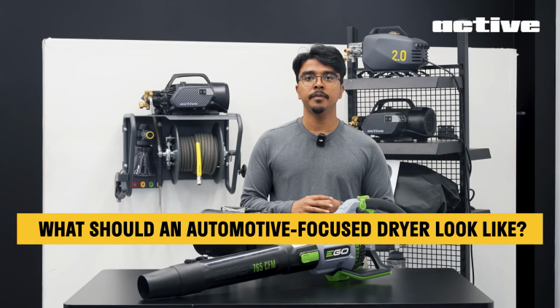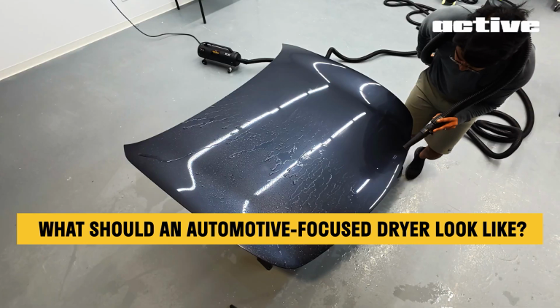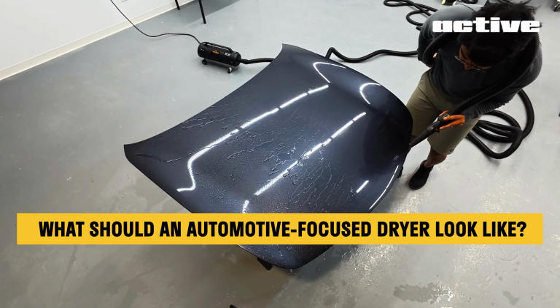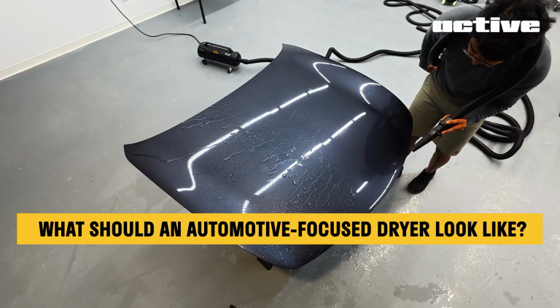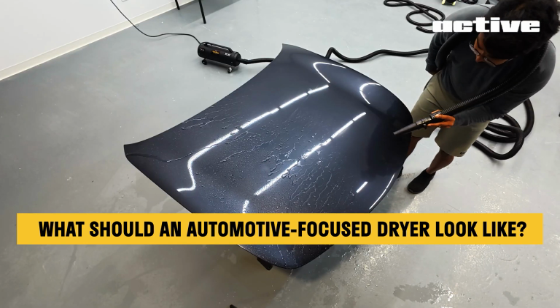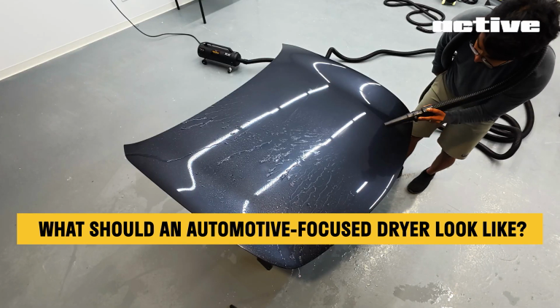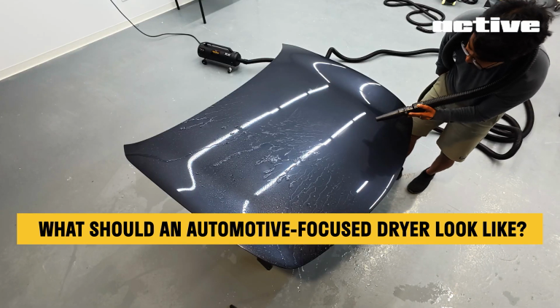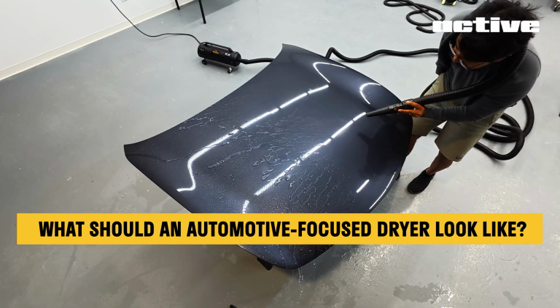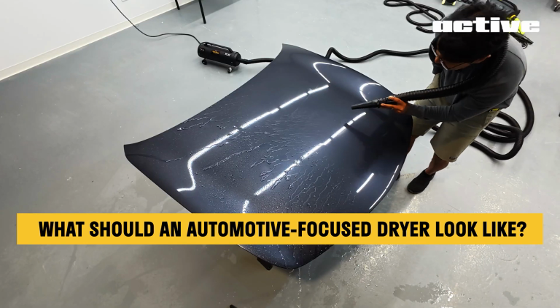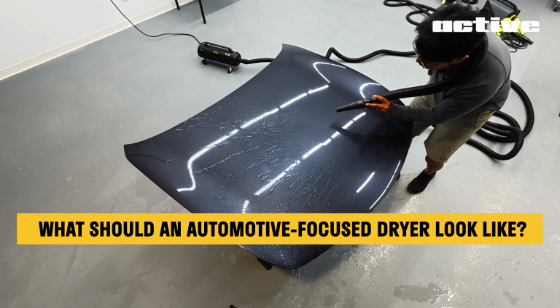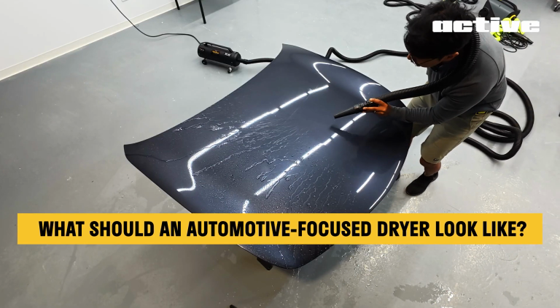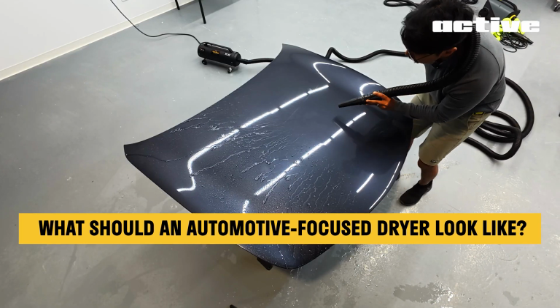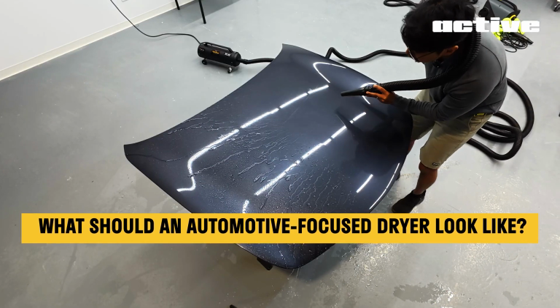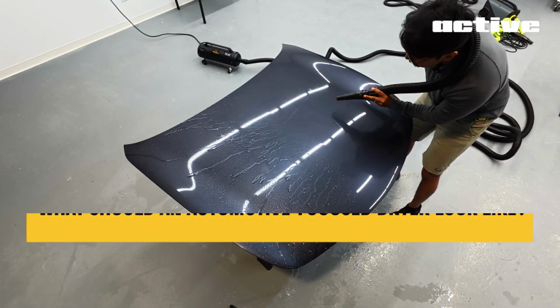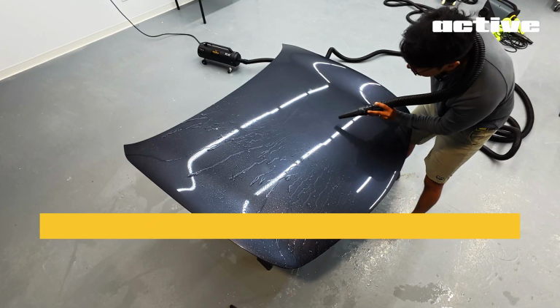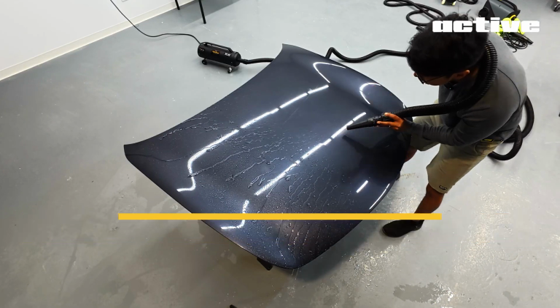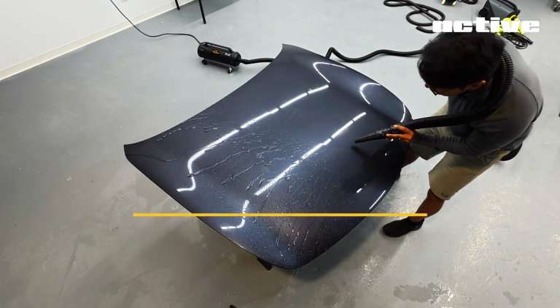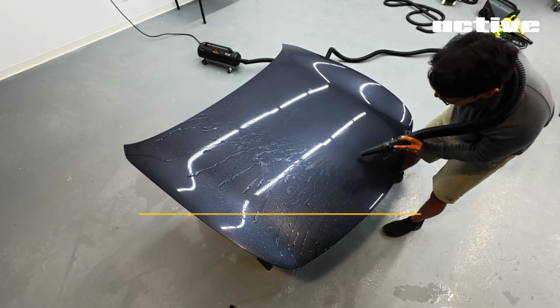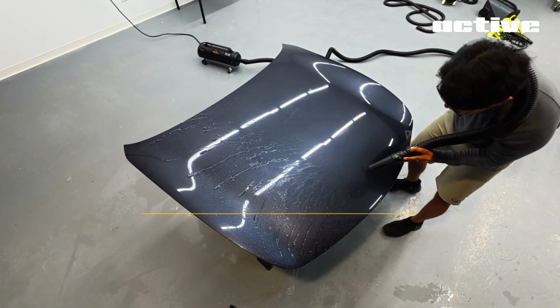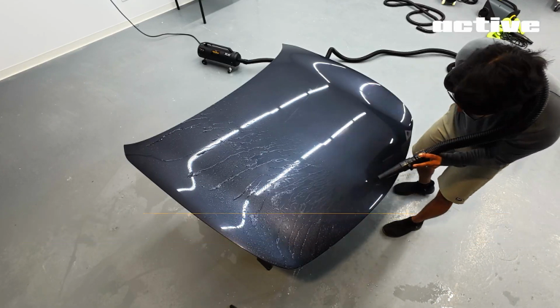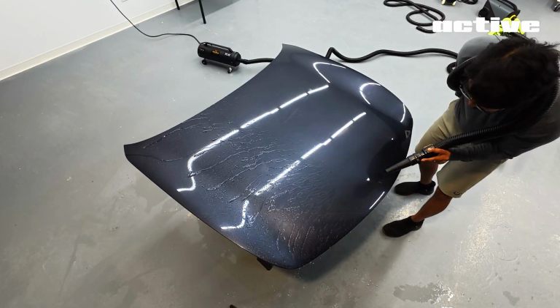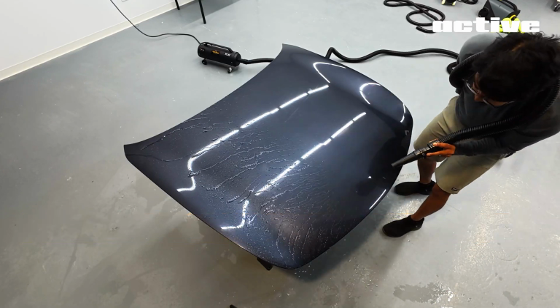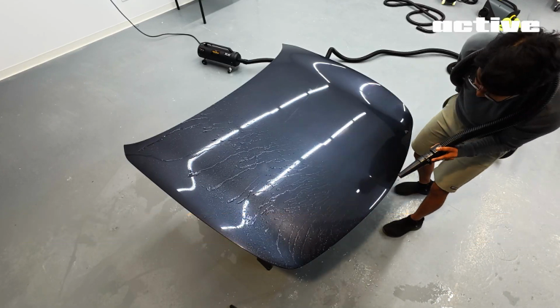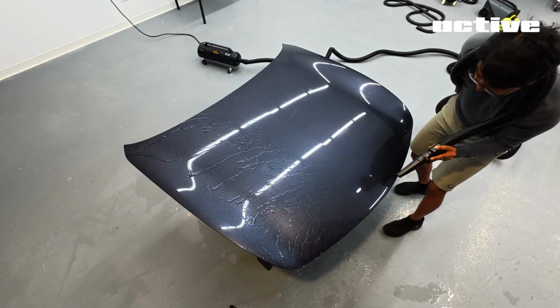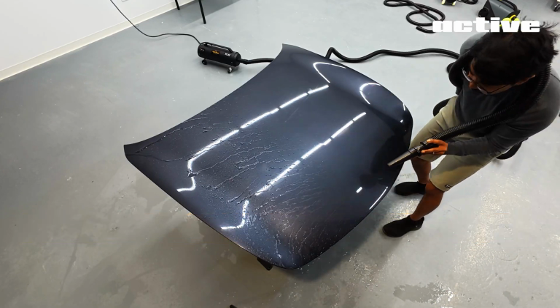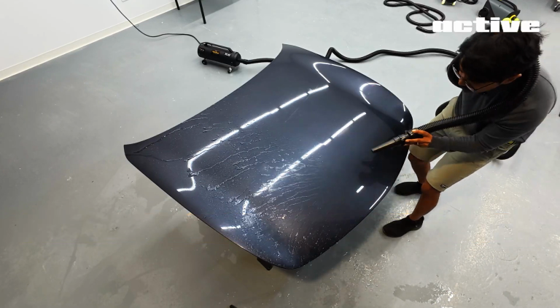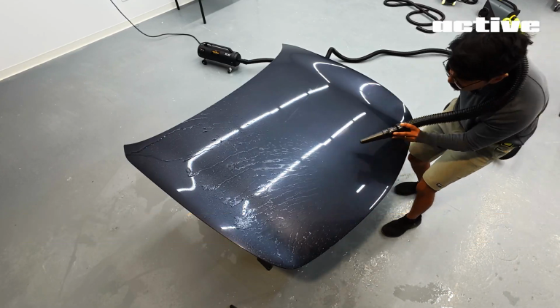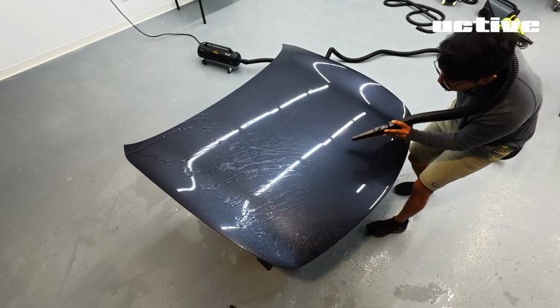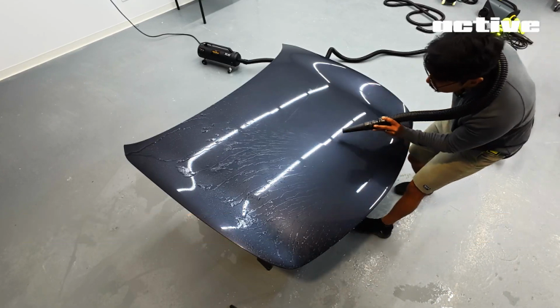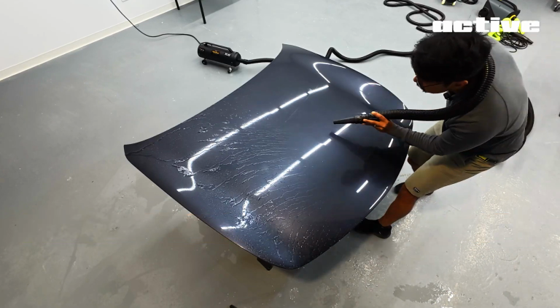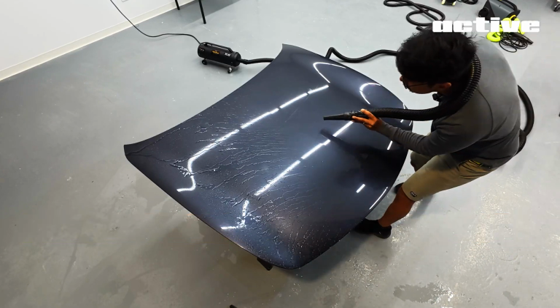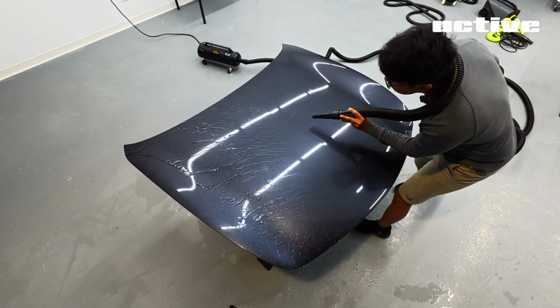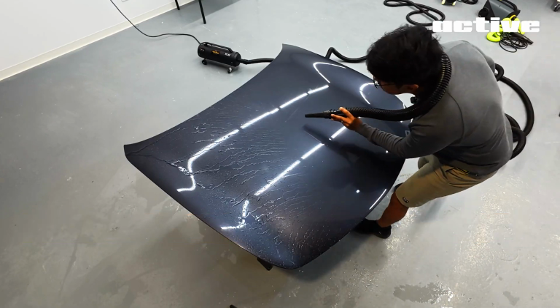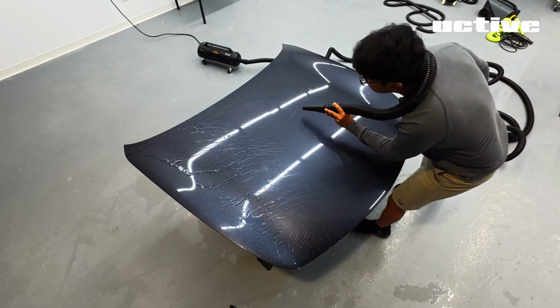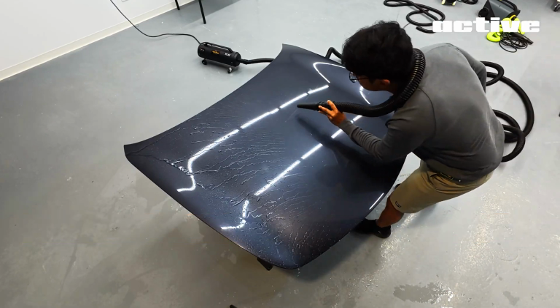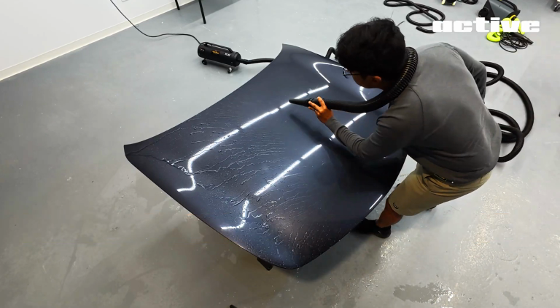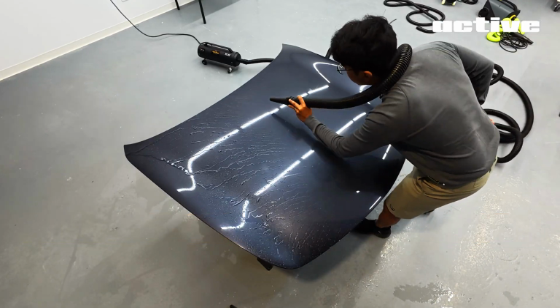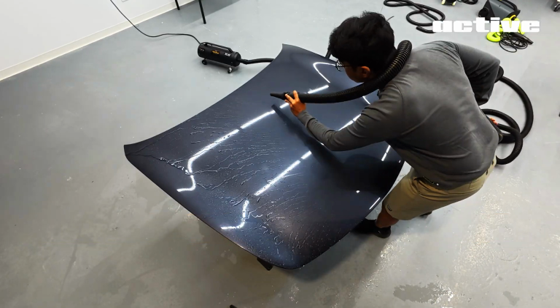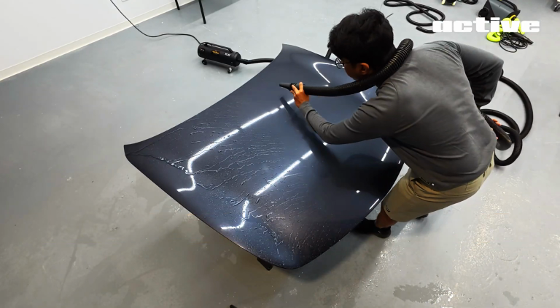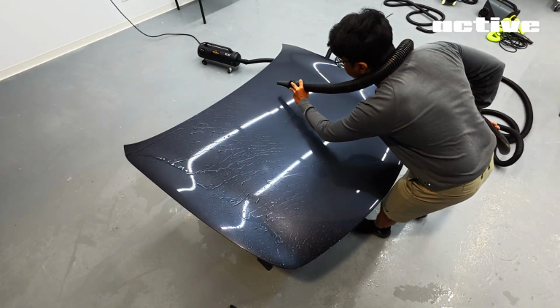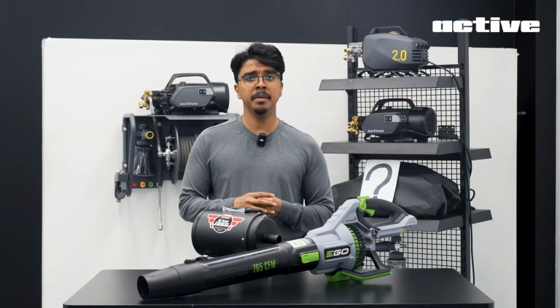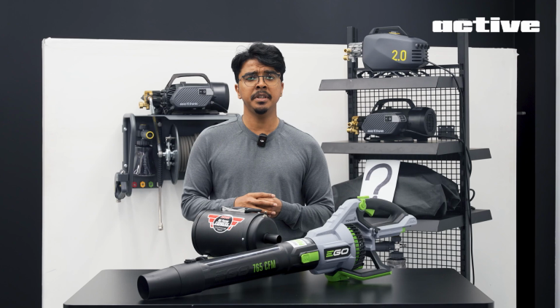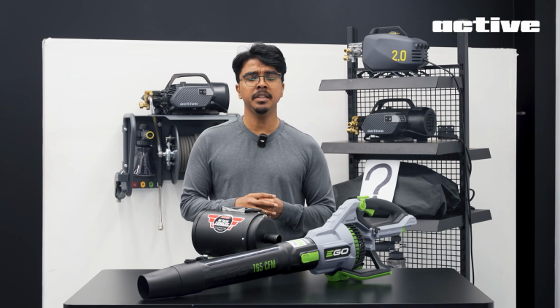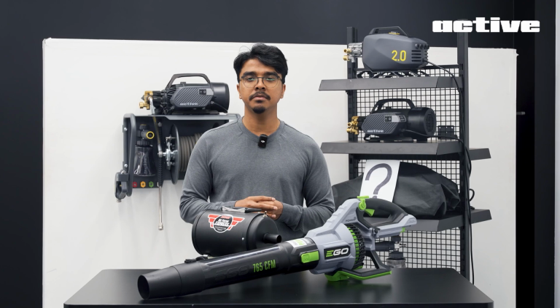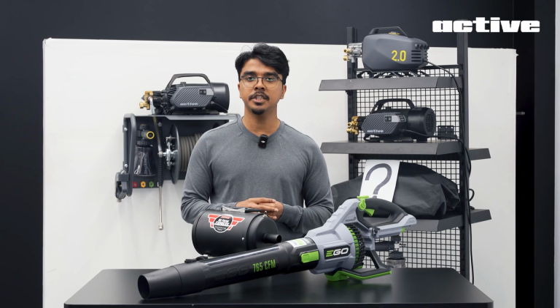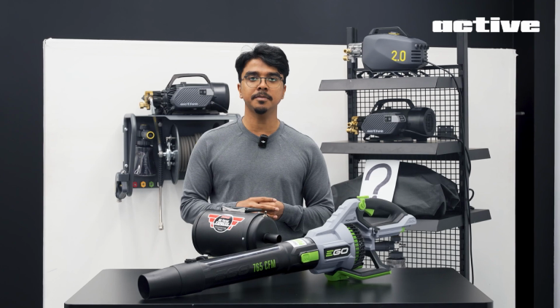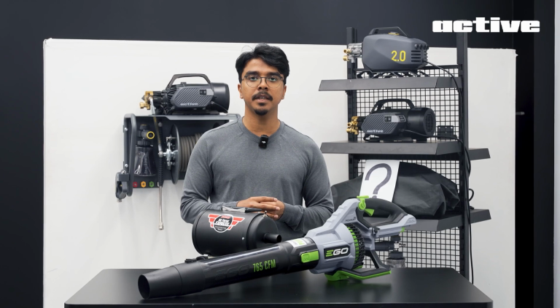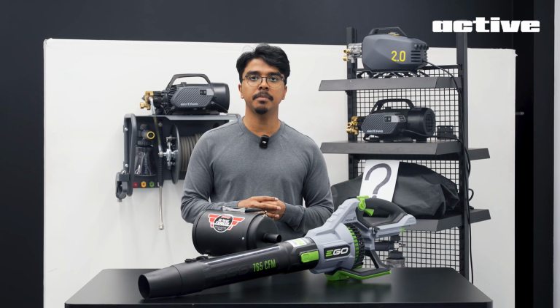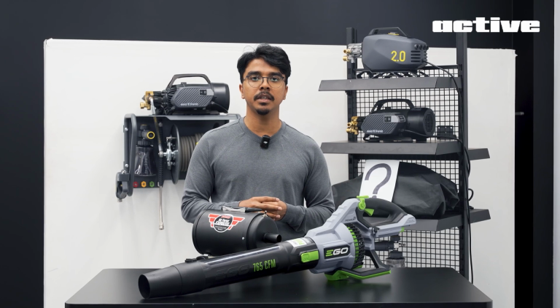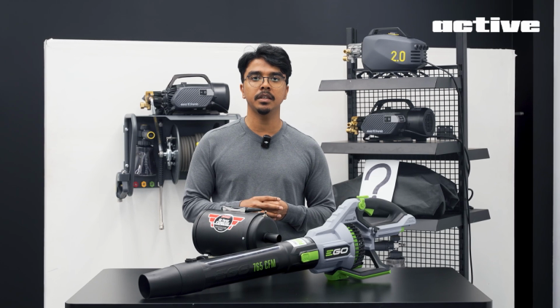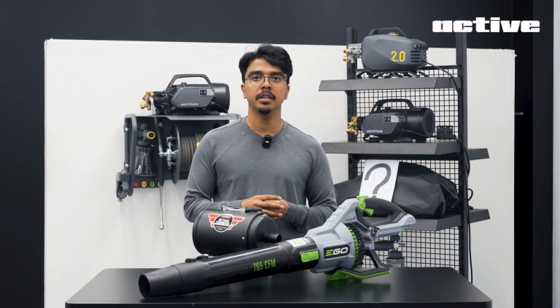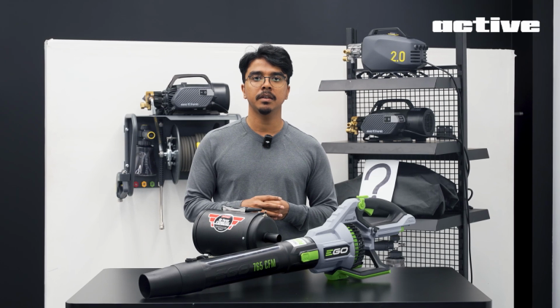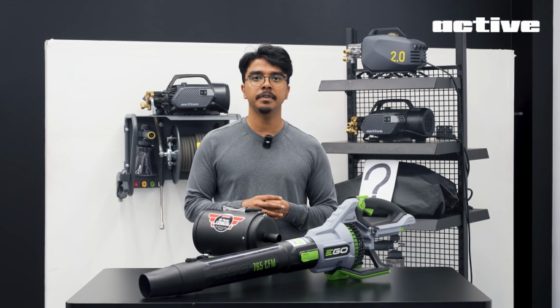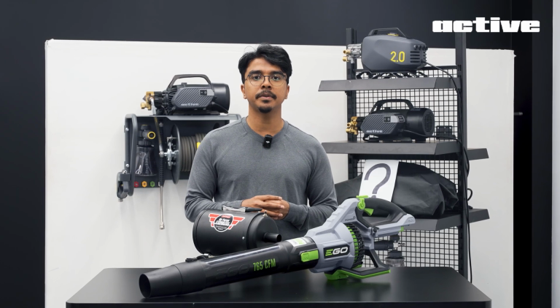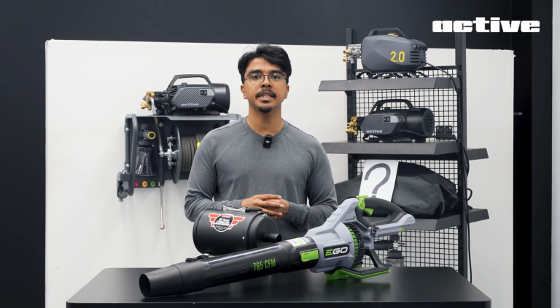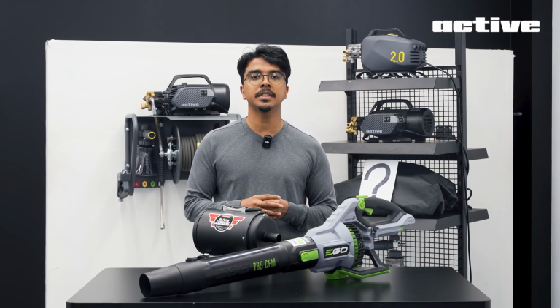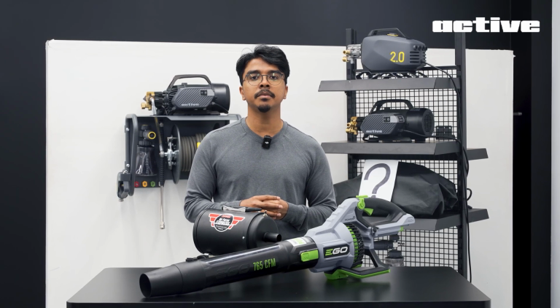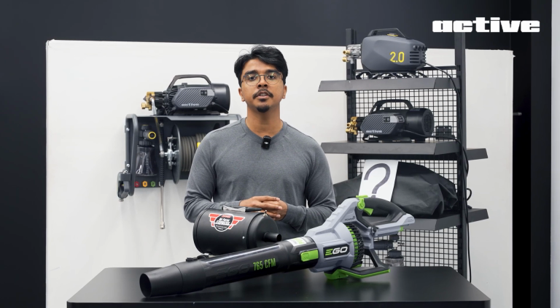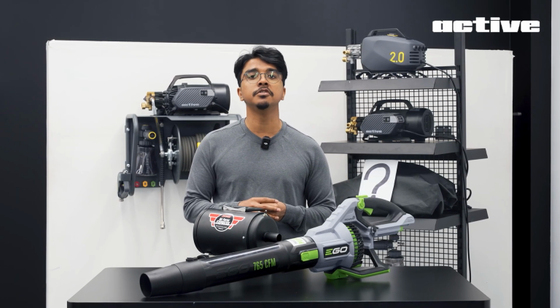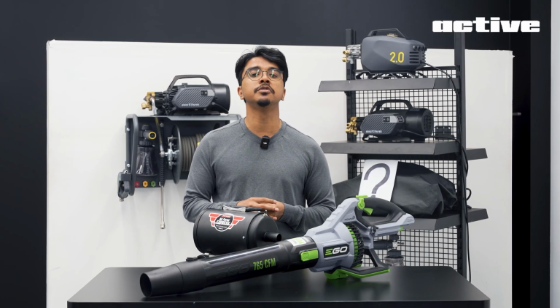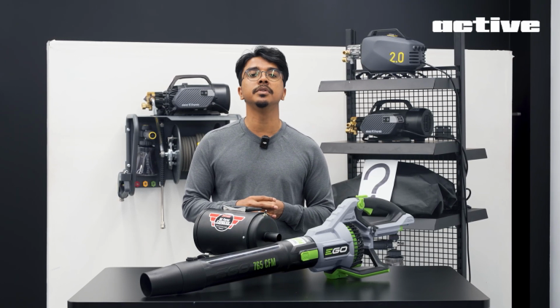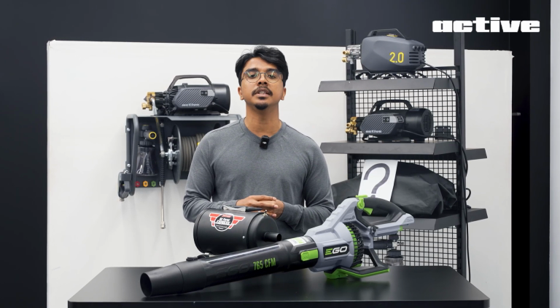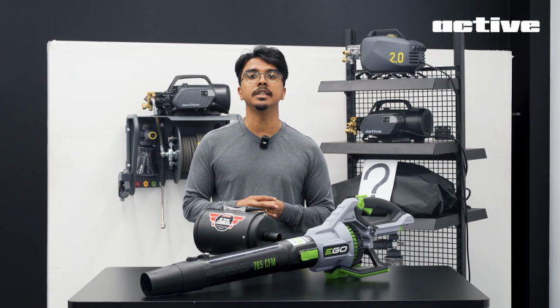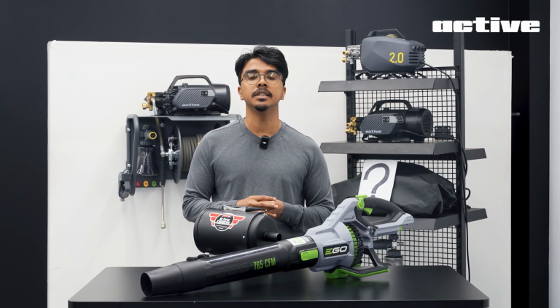Will we end up building one? Who knows? But the journey will be fun. And maybe, just maybe, we create something you truly need.